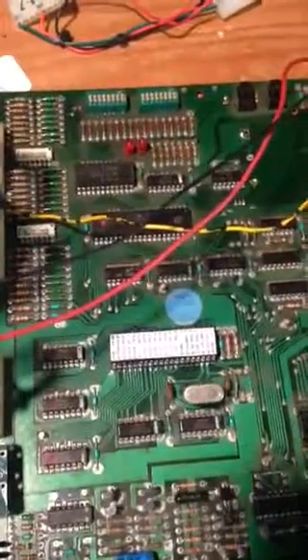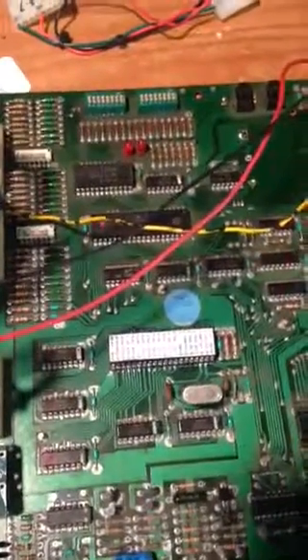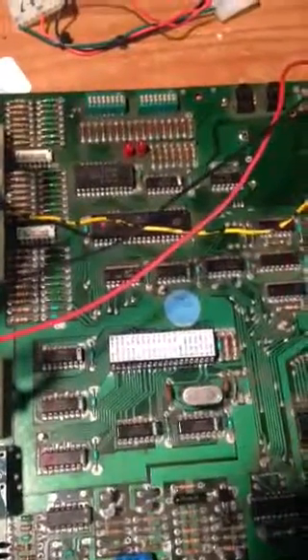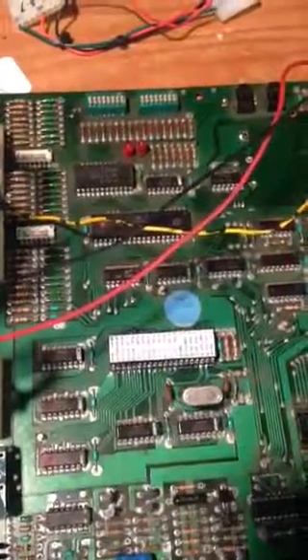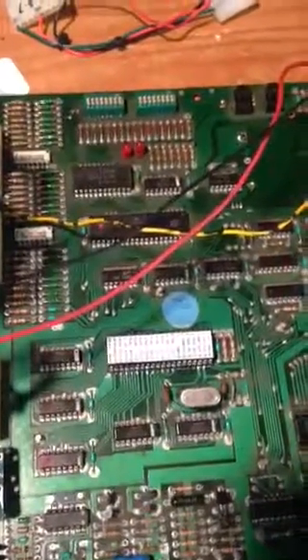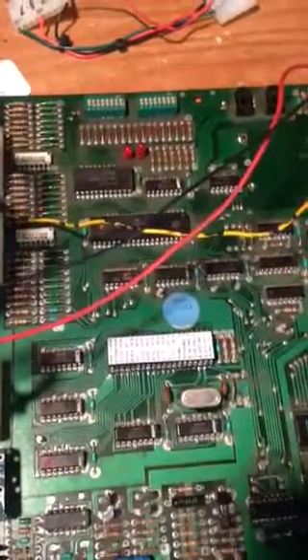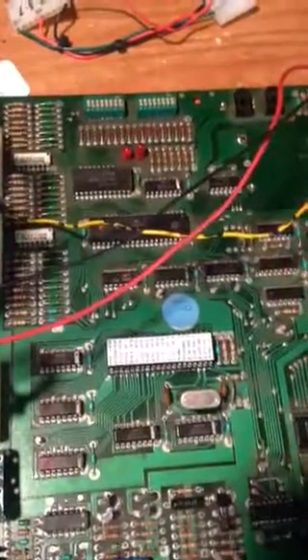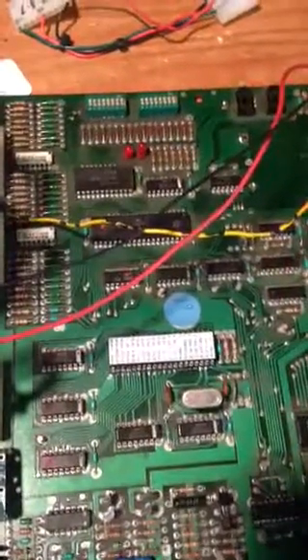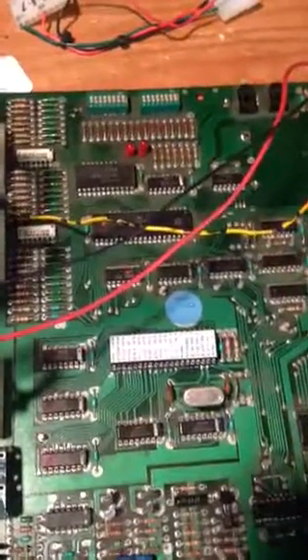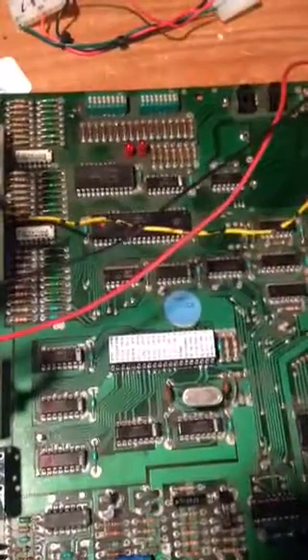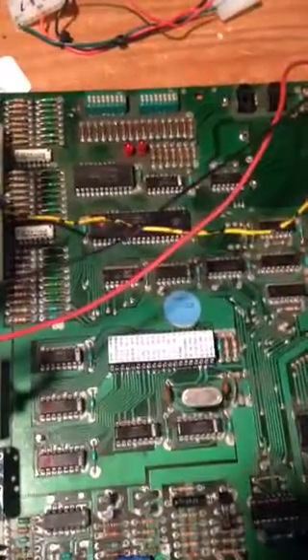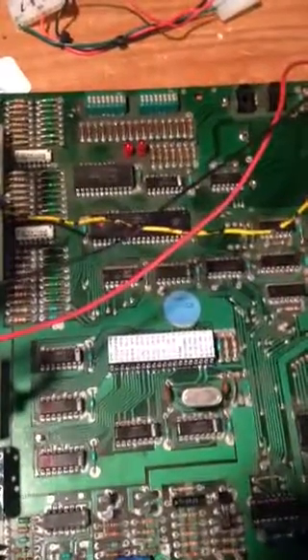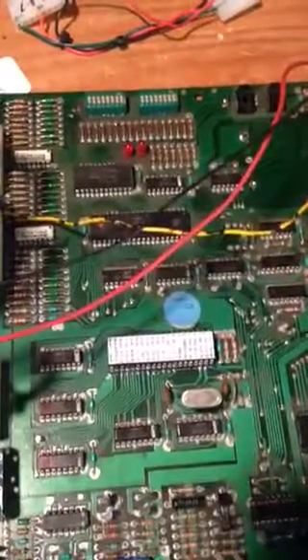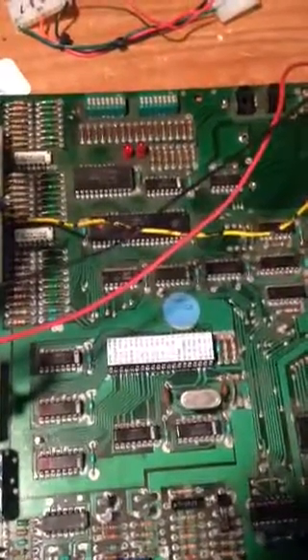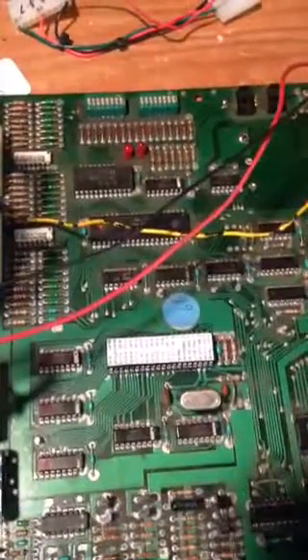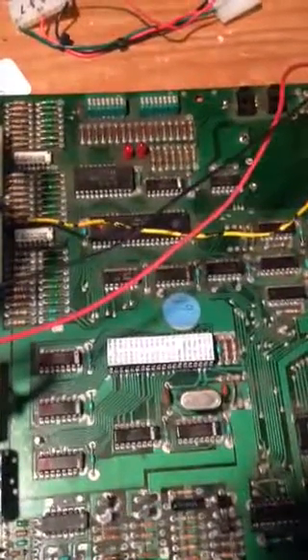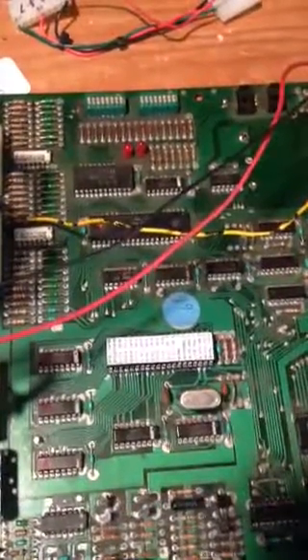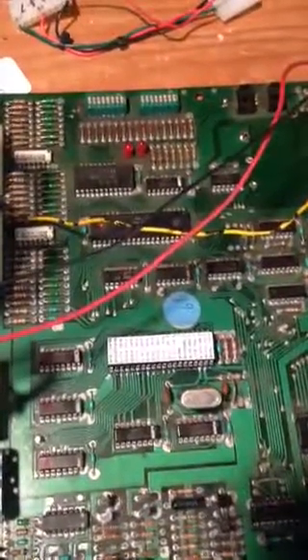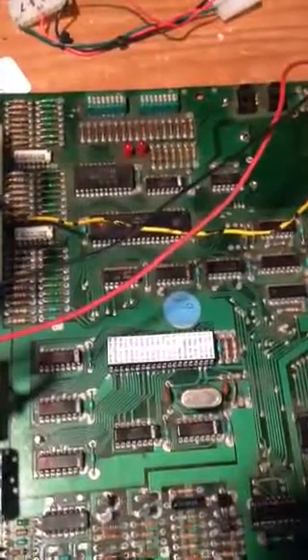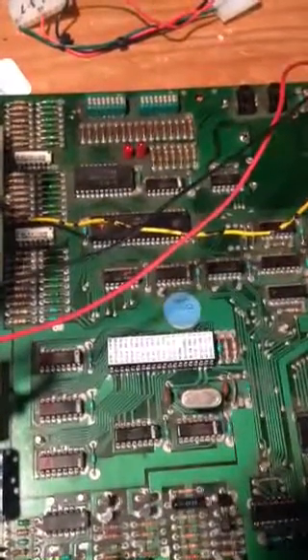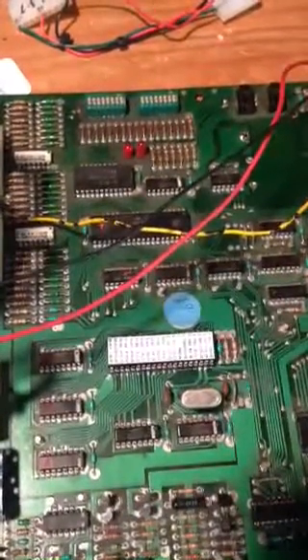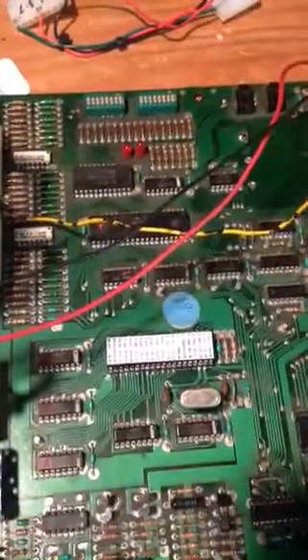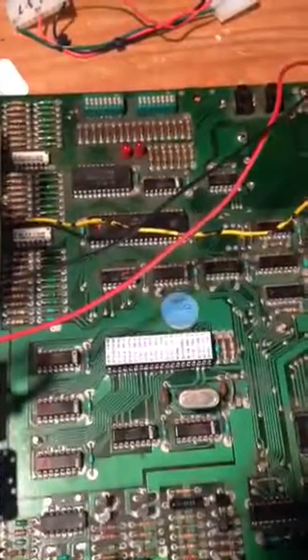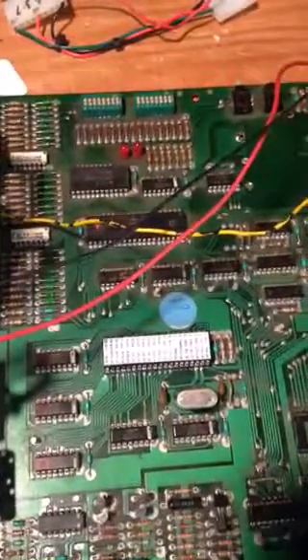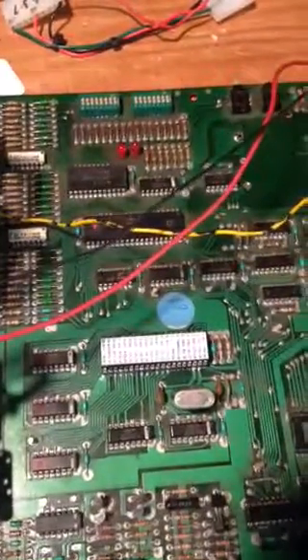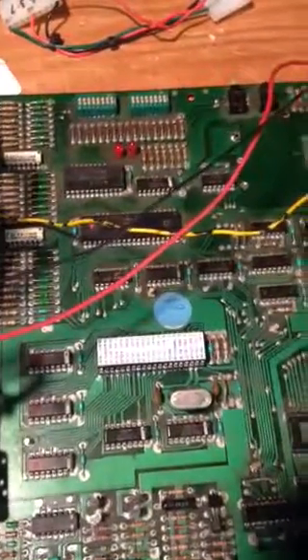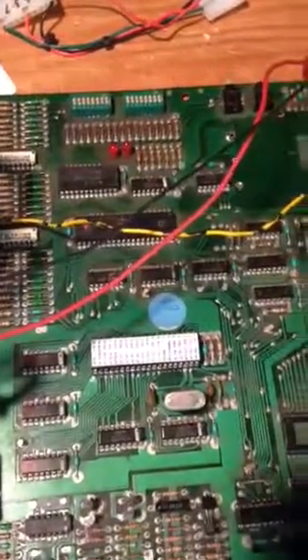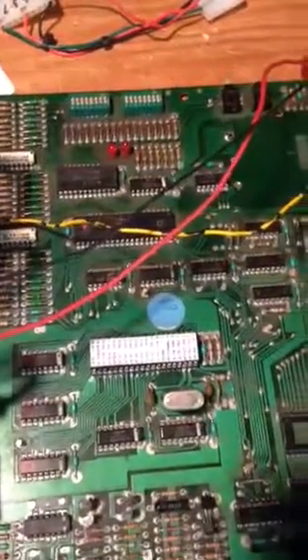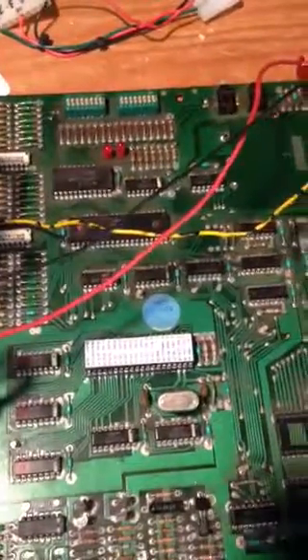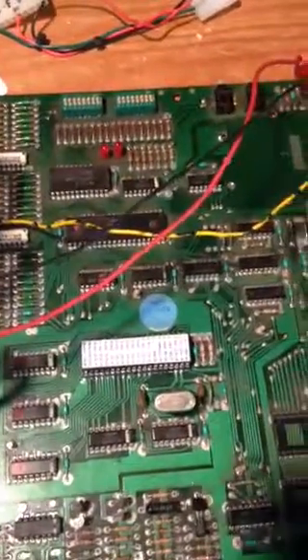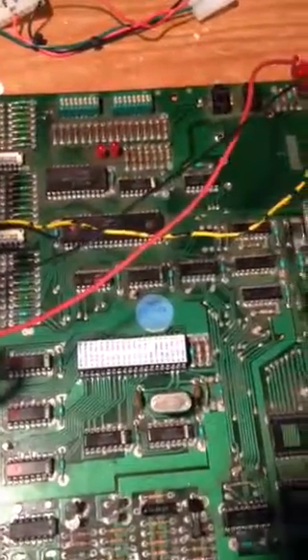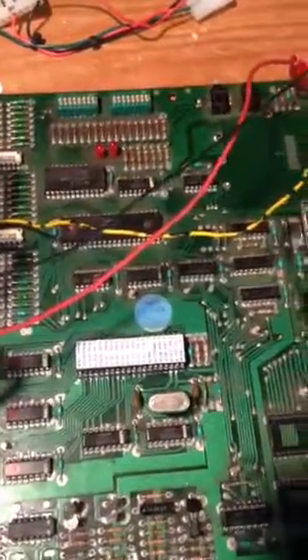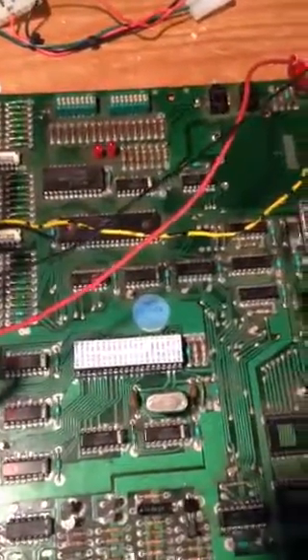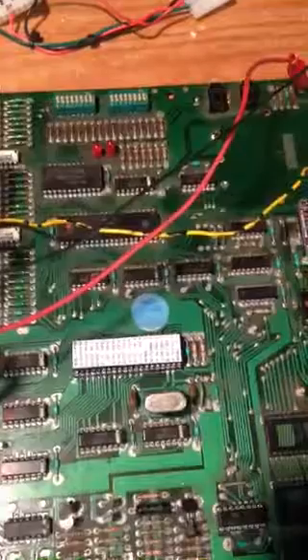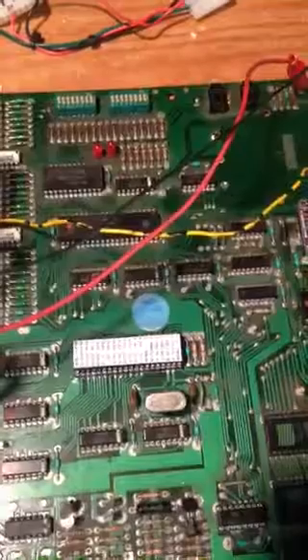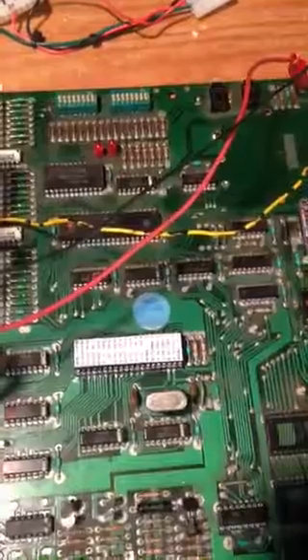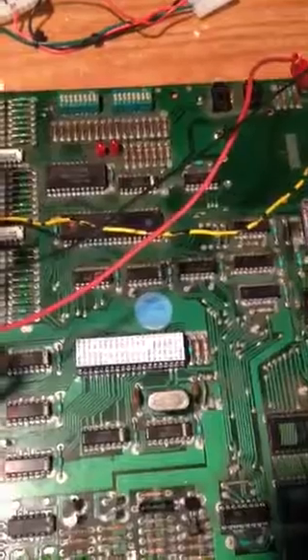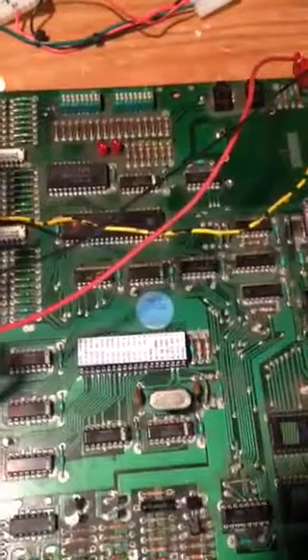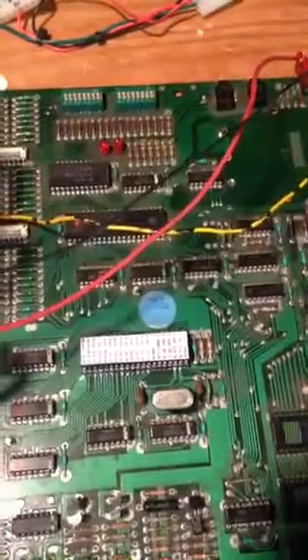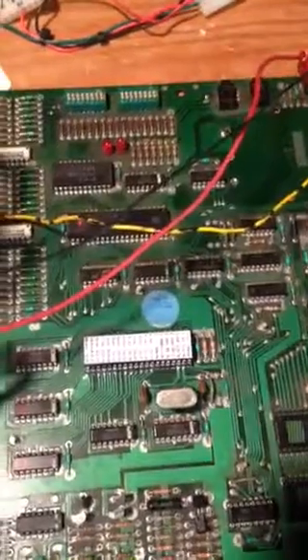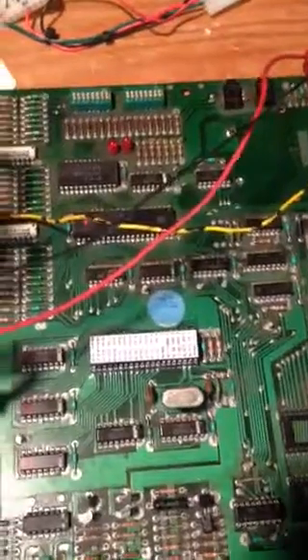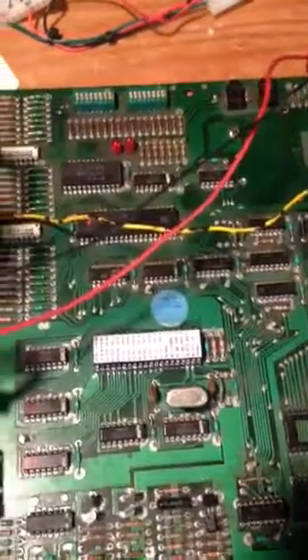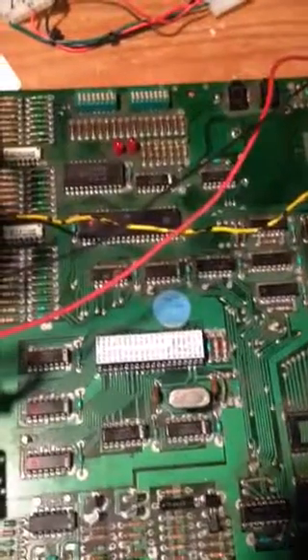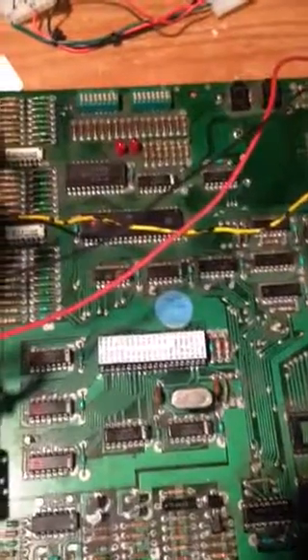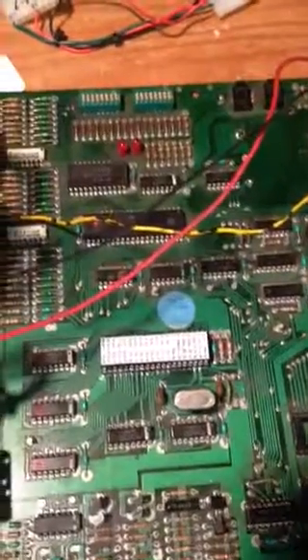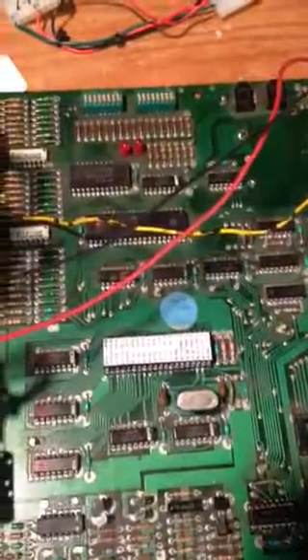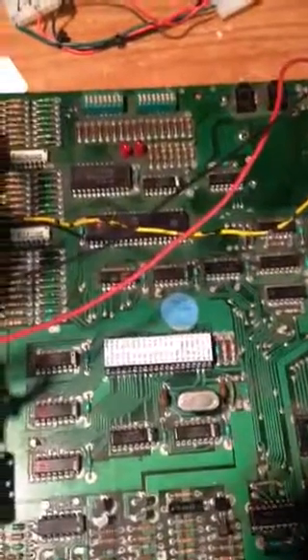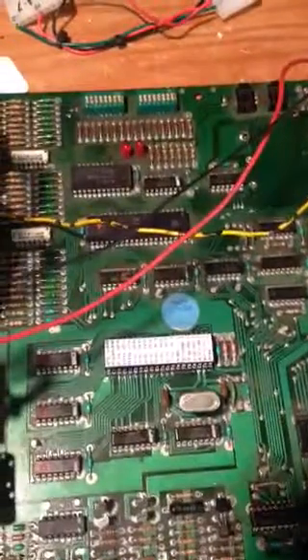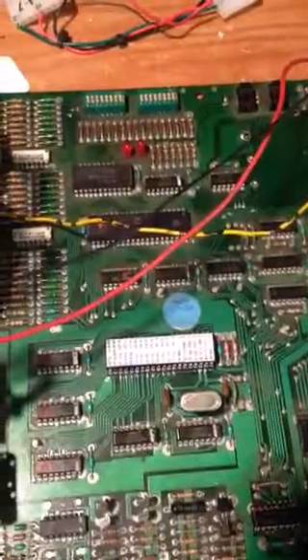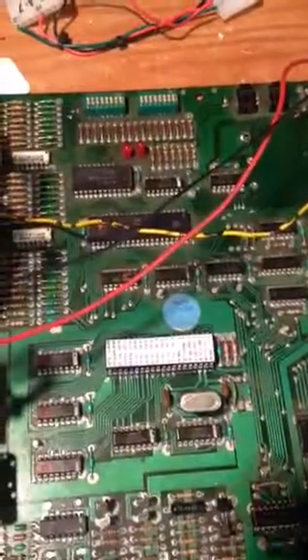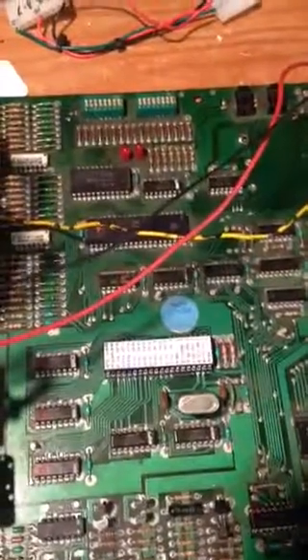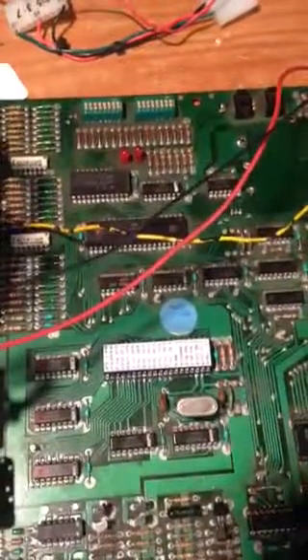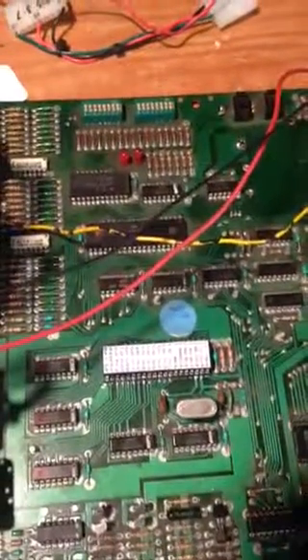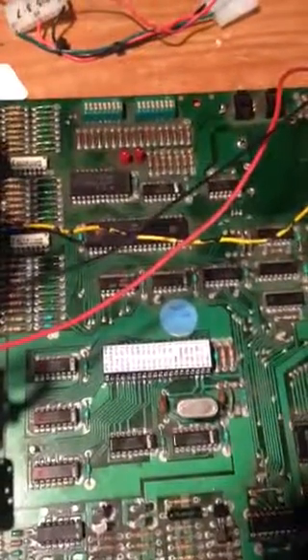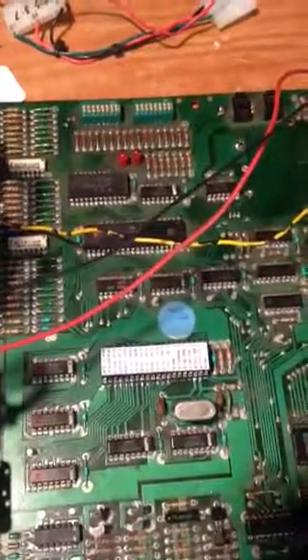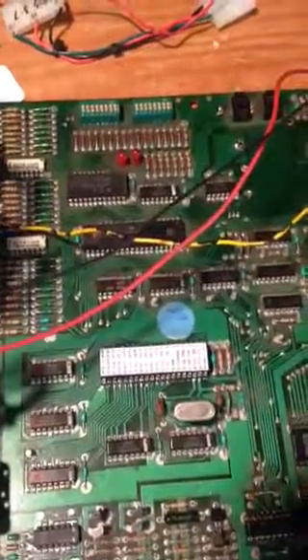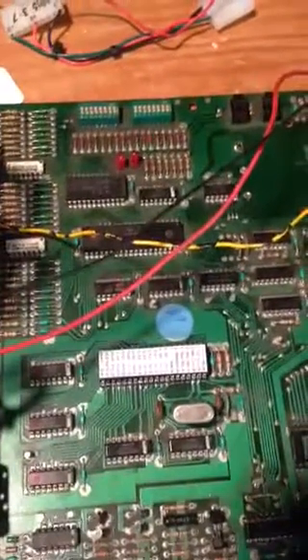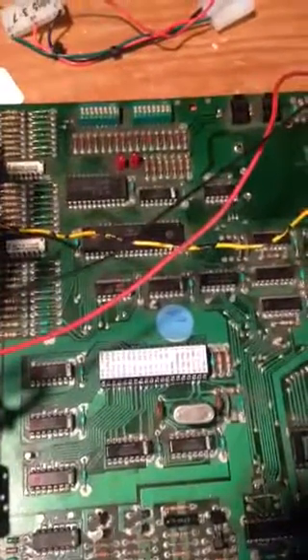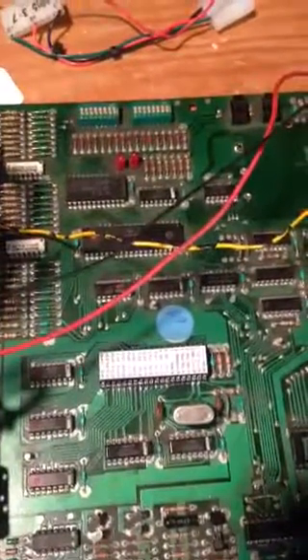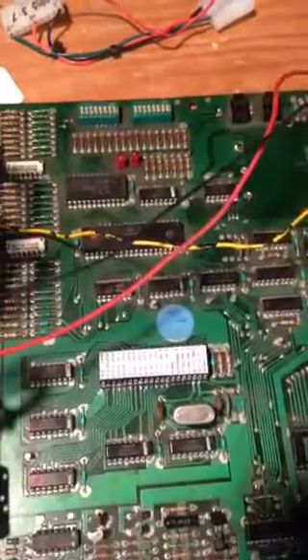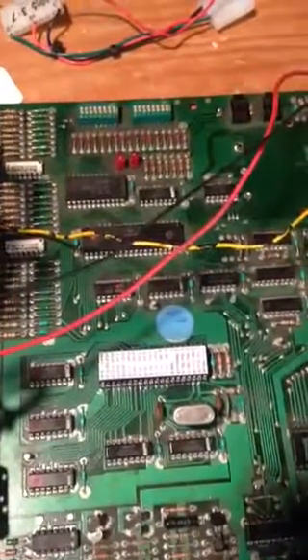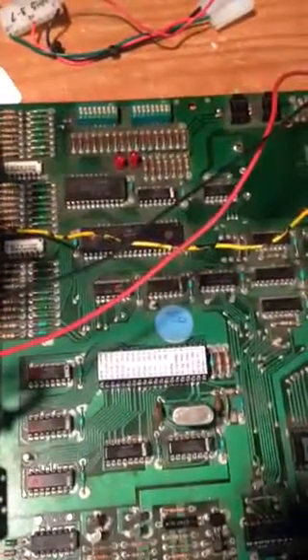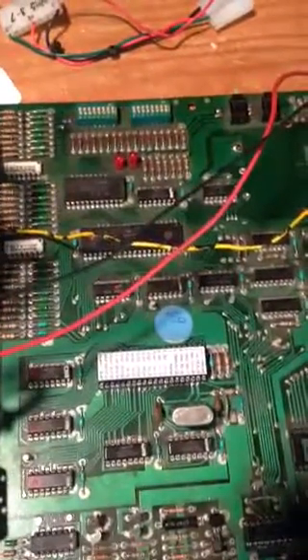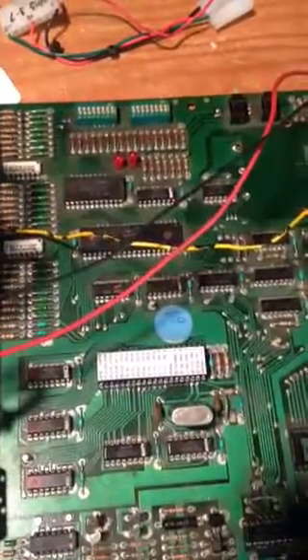Hi Bob, this is Chris. I wanted to show you your board set working on my test fixture now. I'm going to power it up right now.